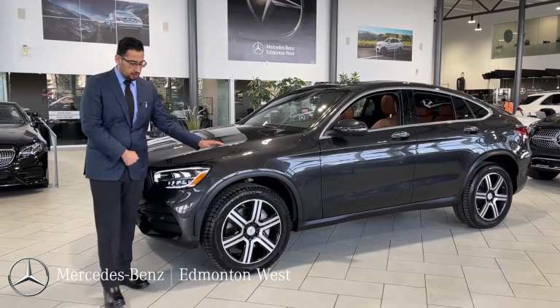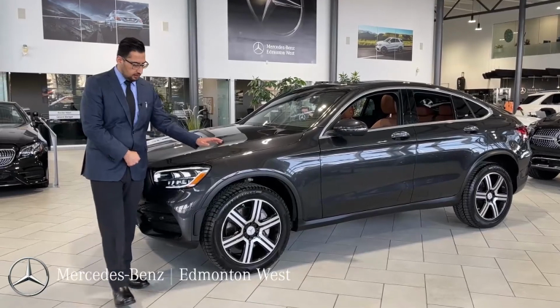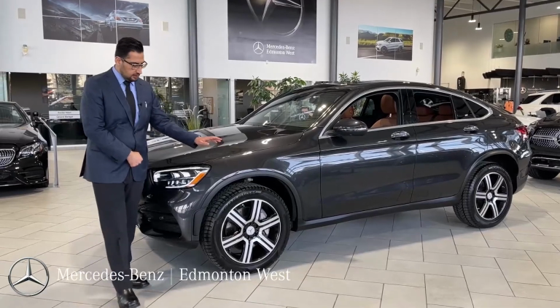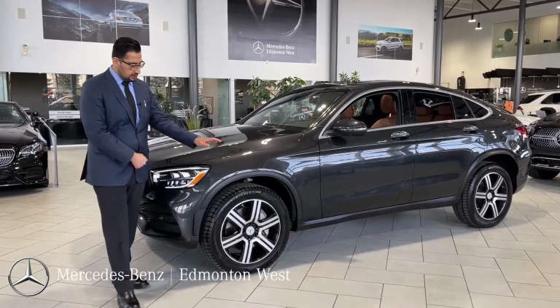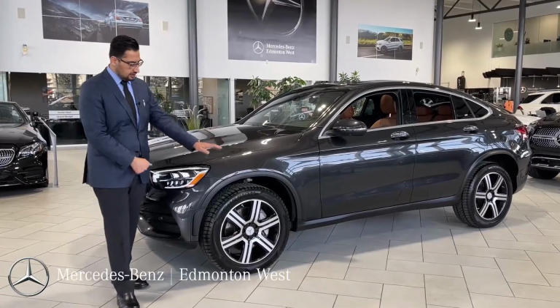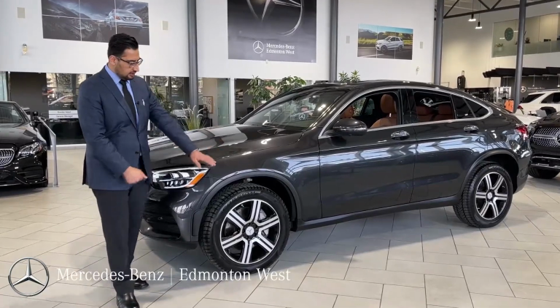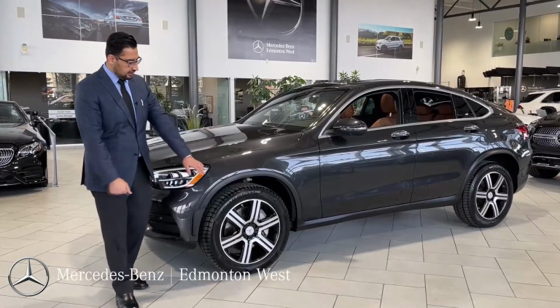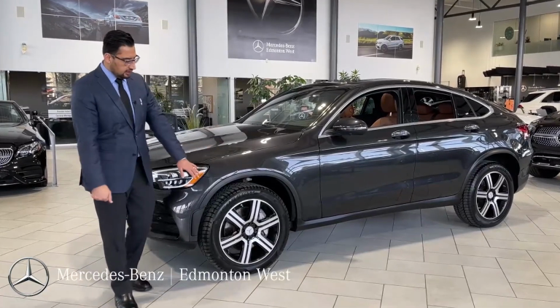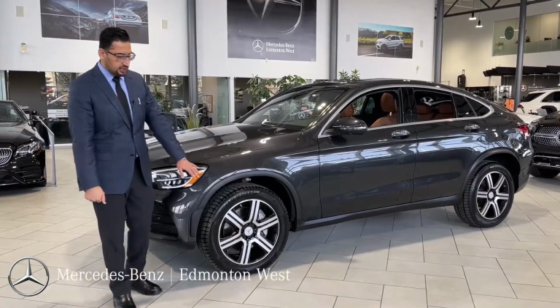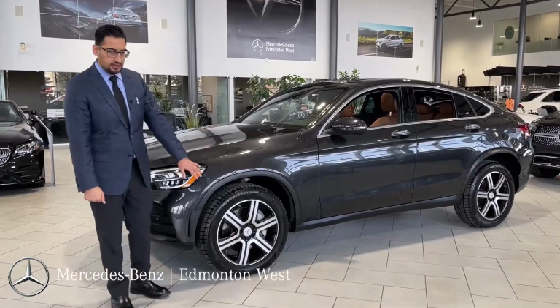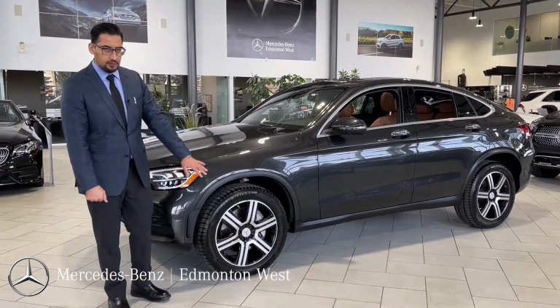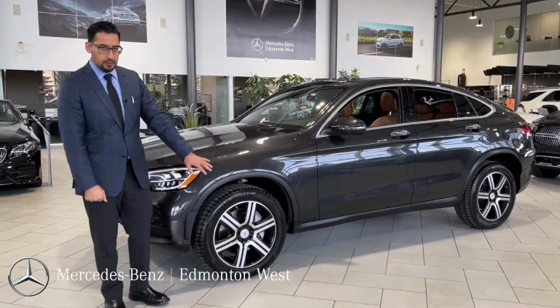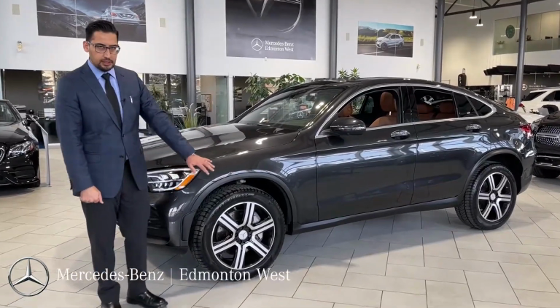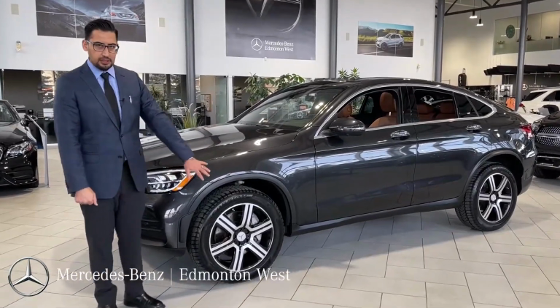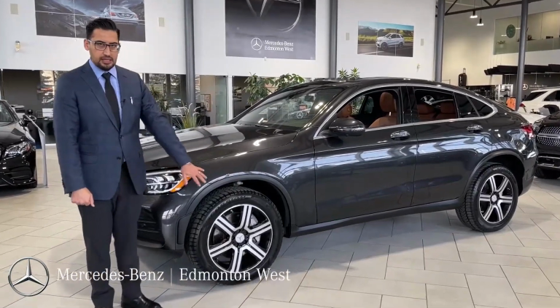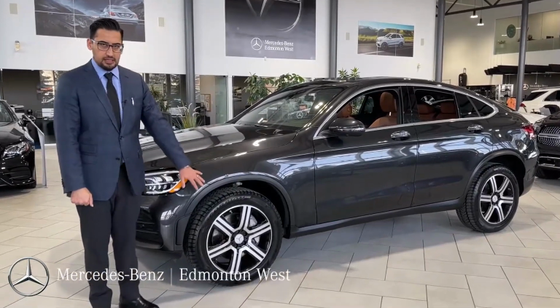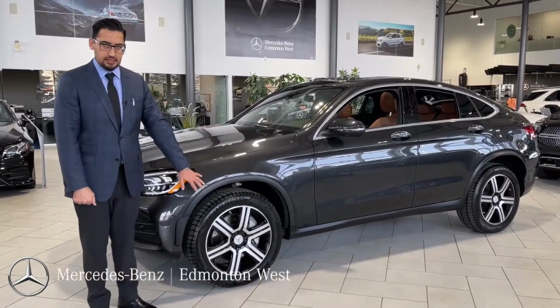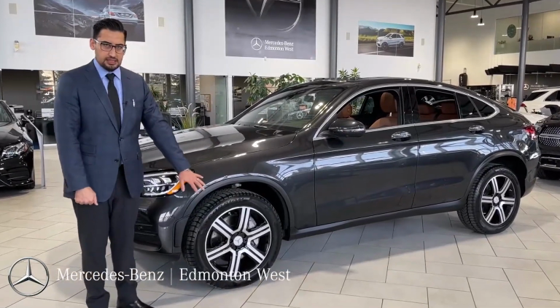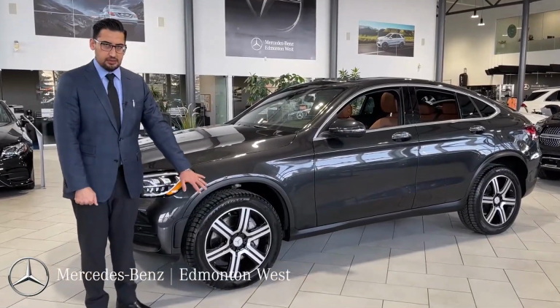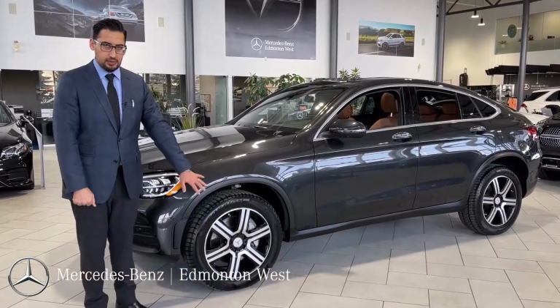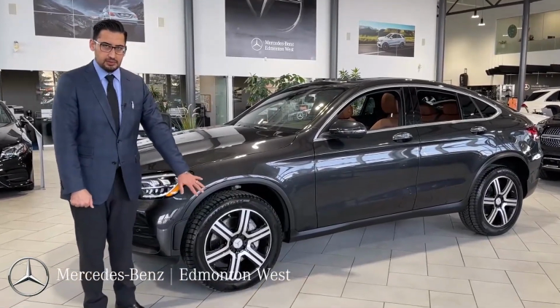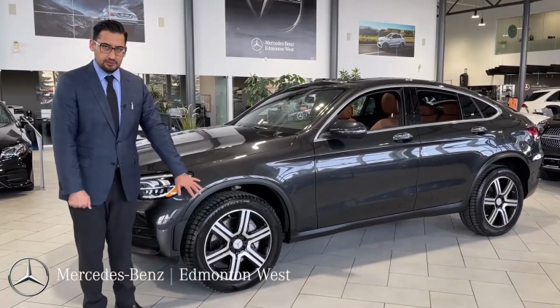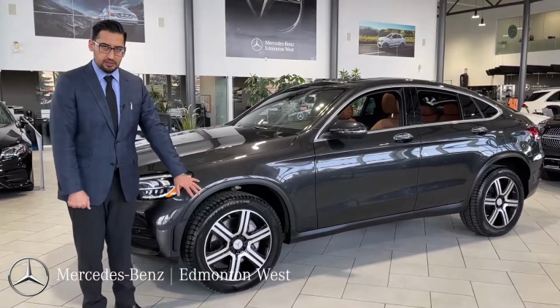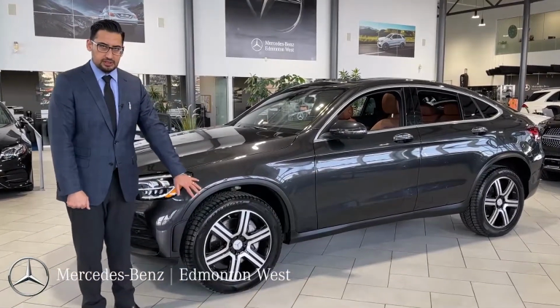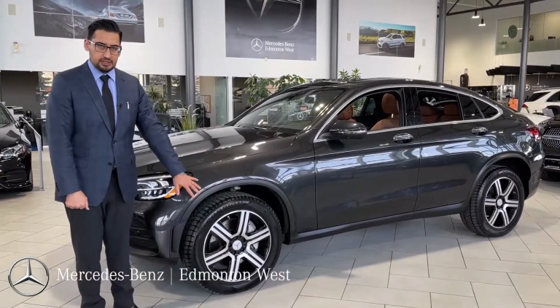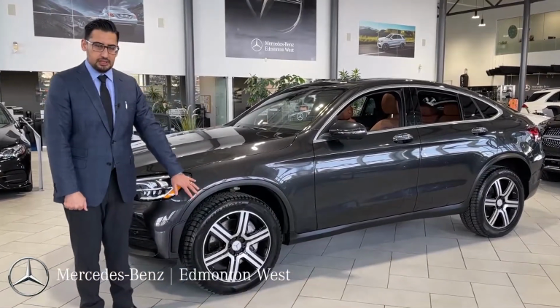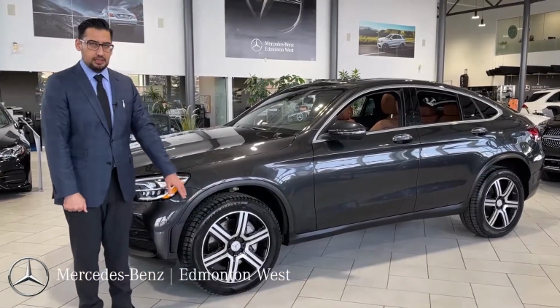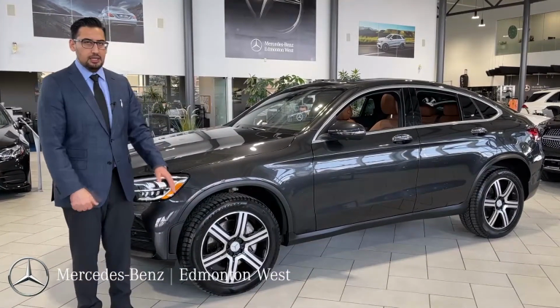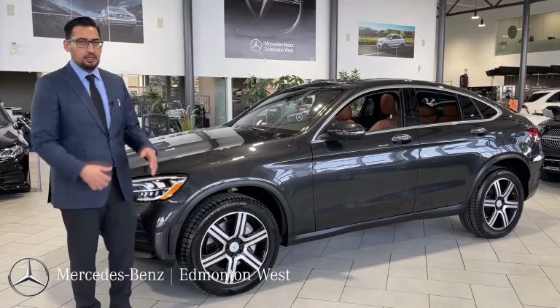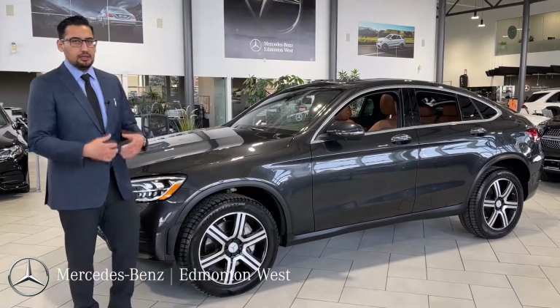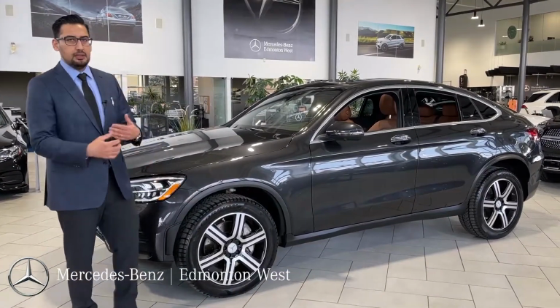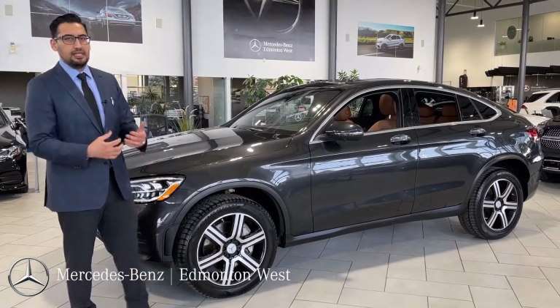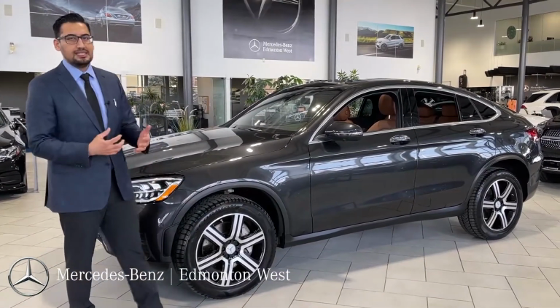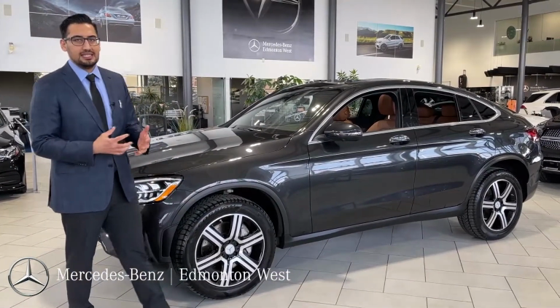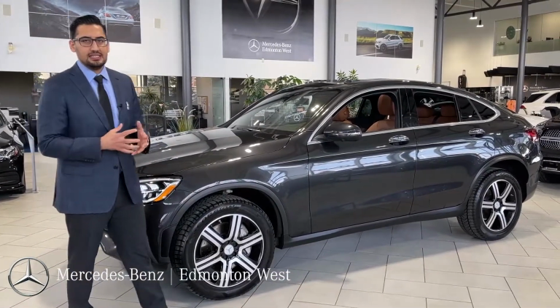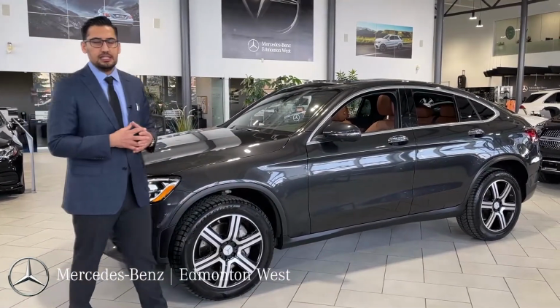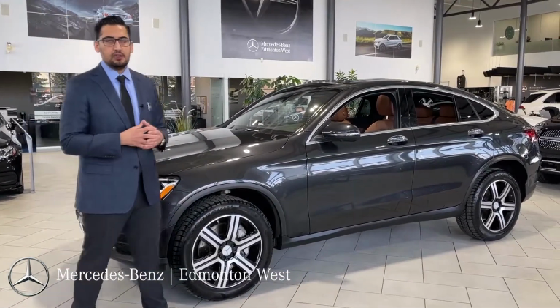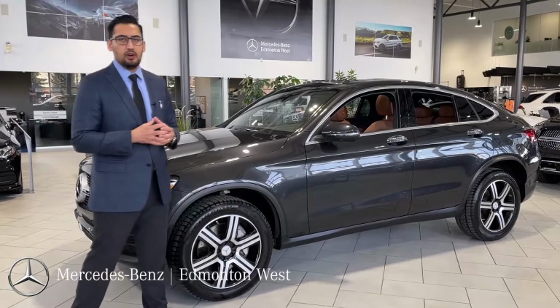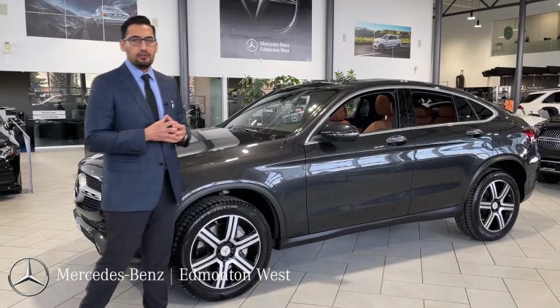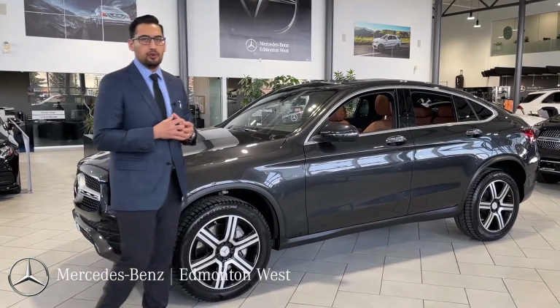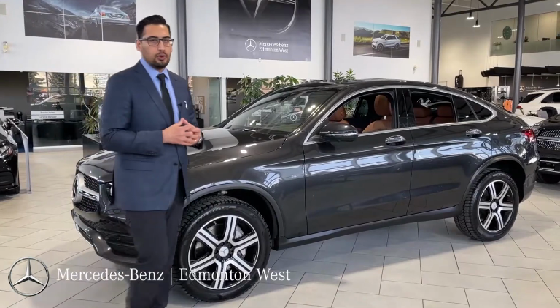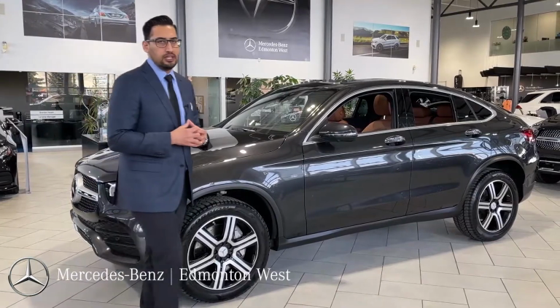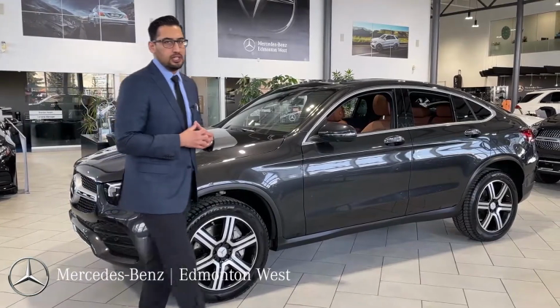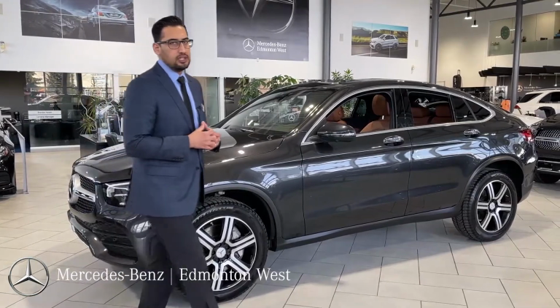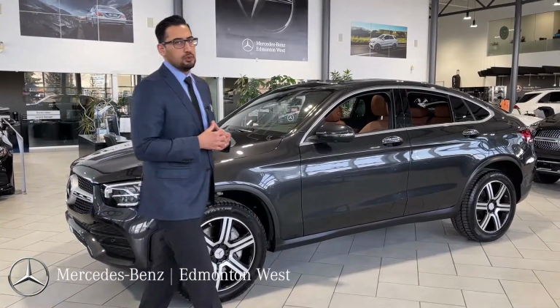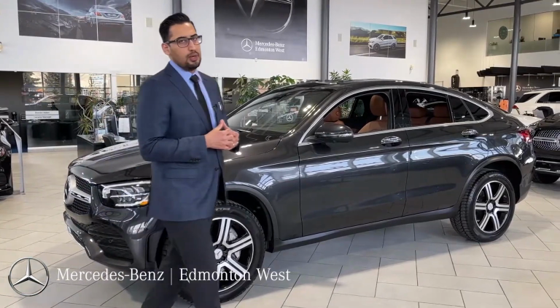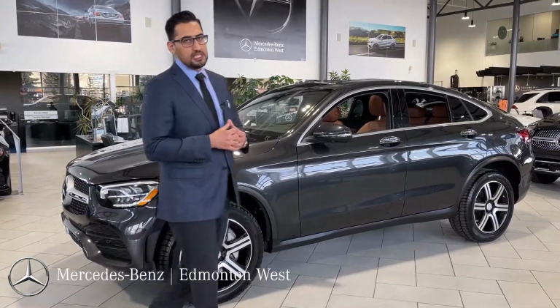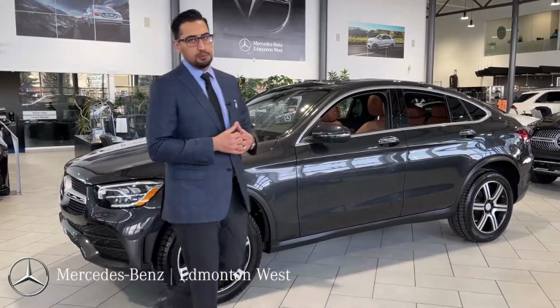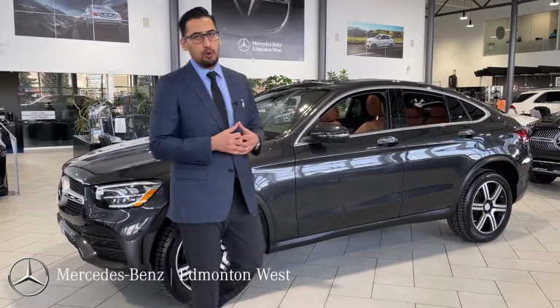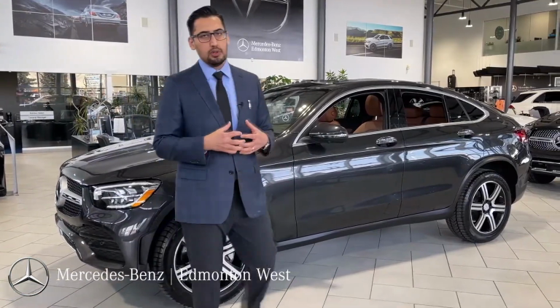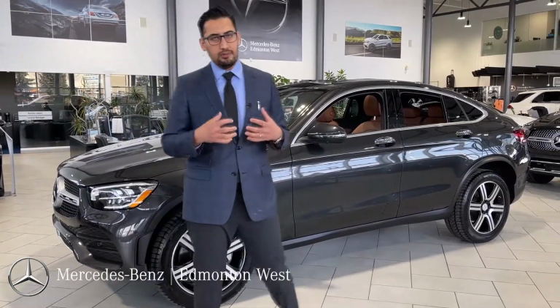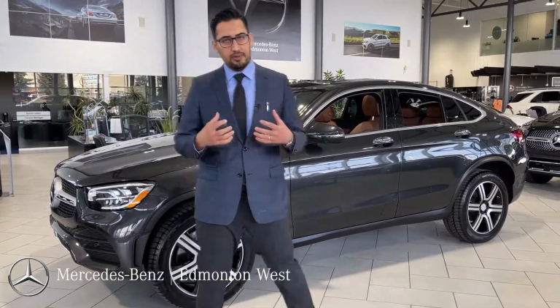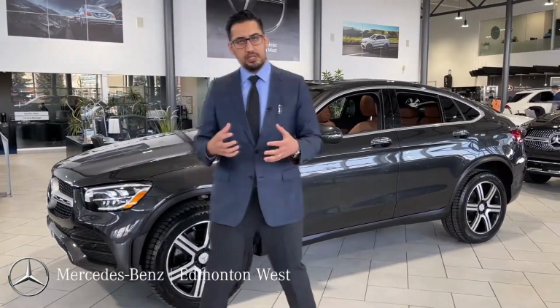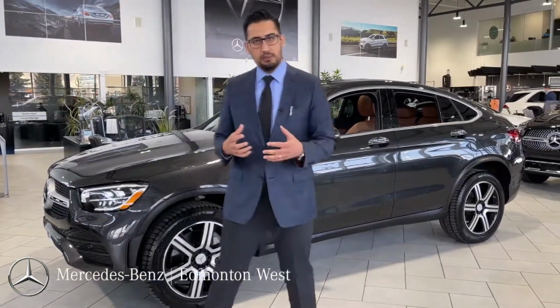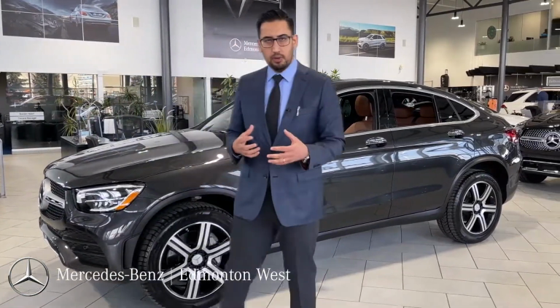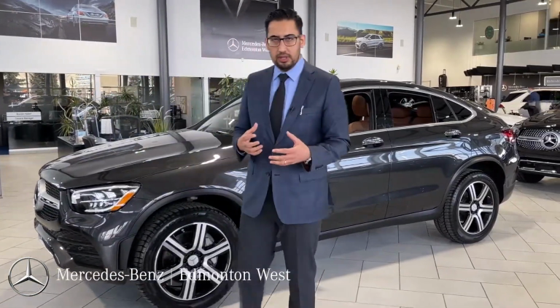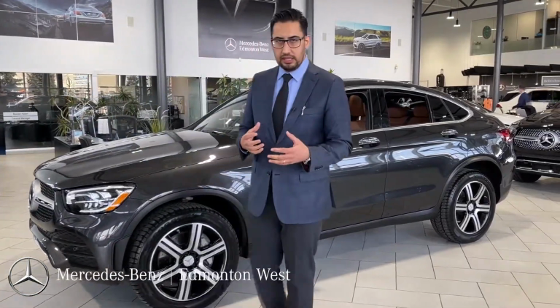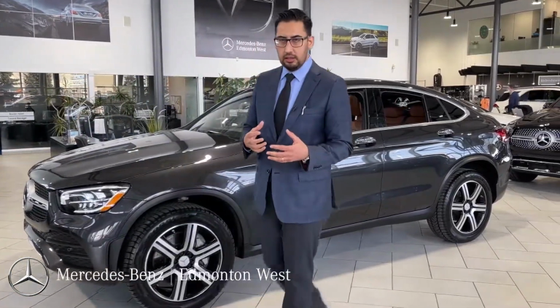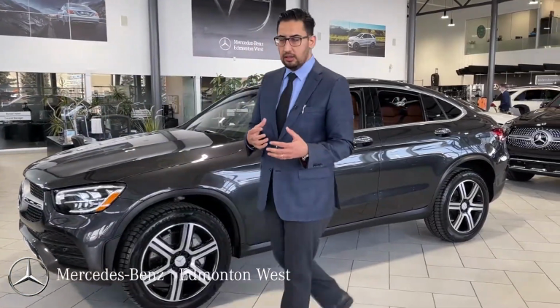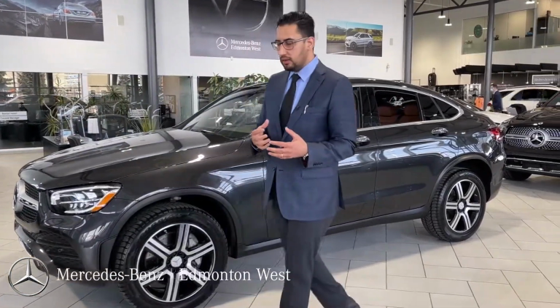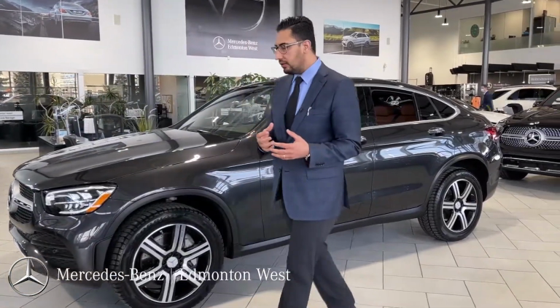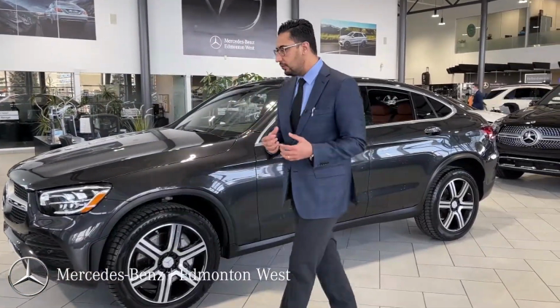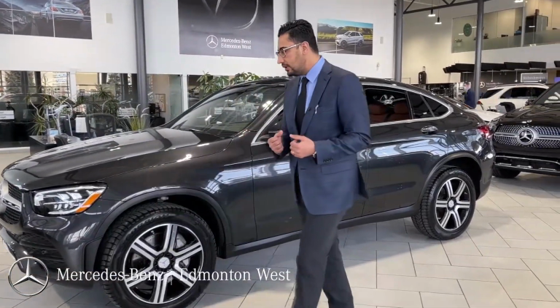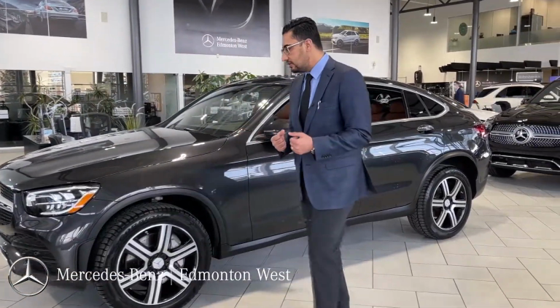These are the dedicated winter tires and rims for this car. You get a second set of 20-inch wide spoke, very sporty looking wheels.